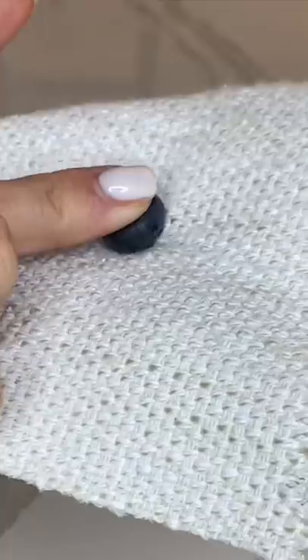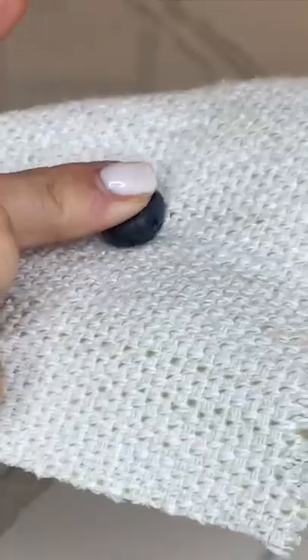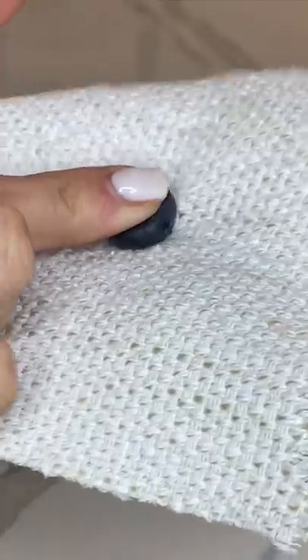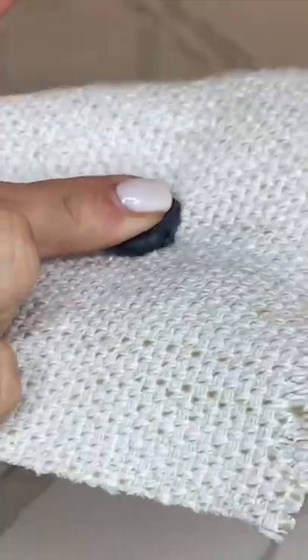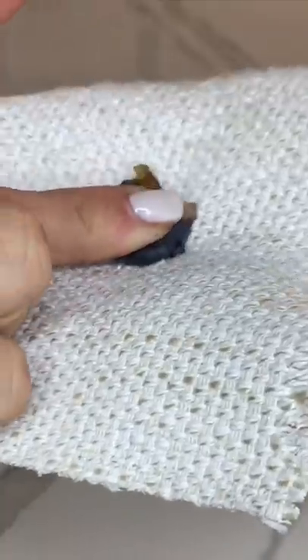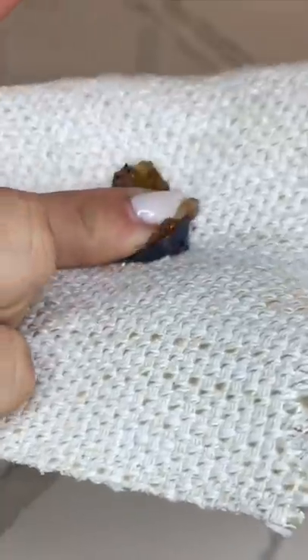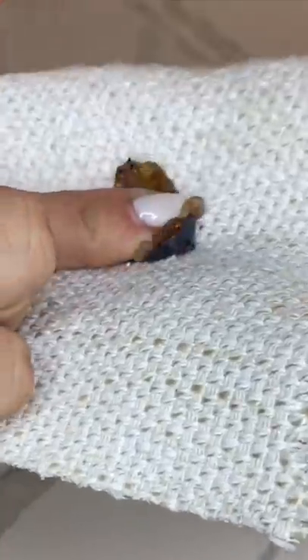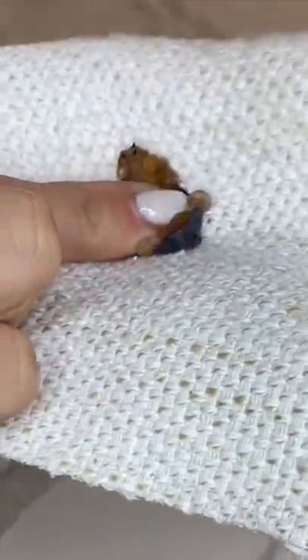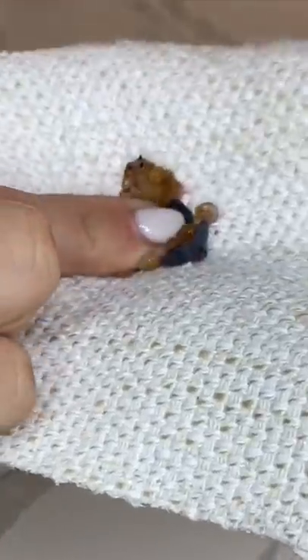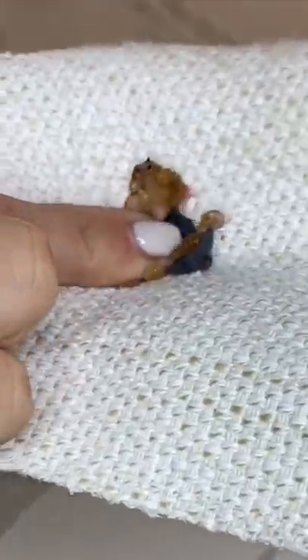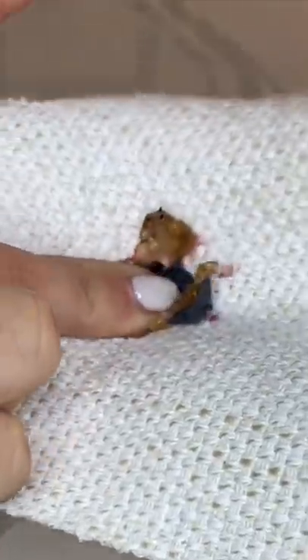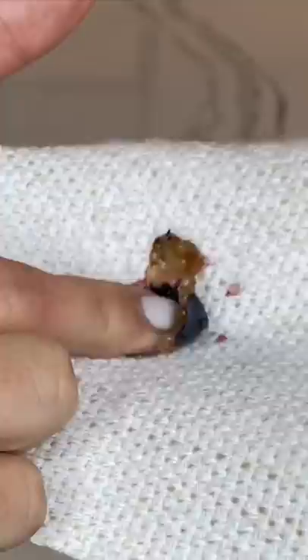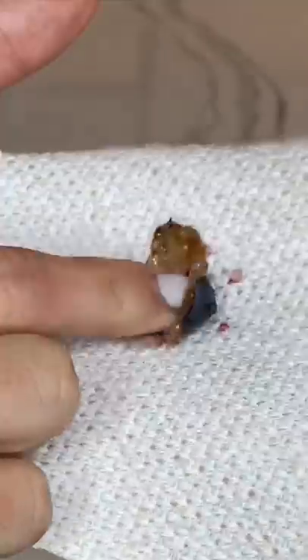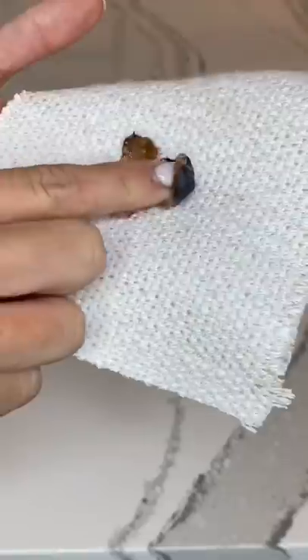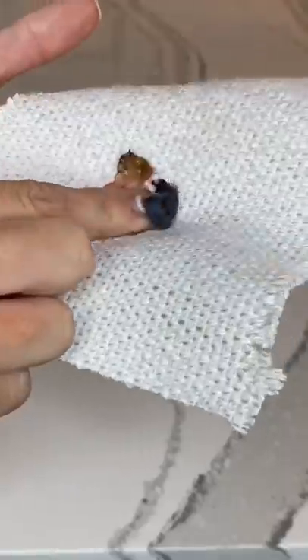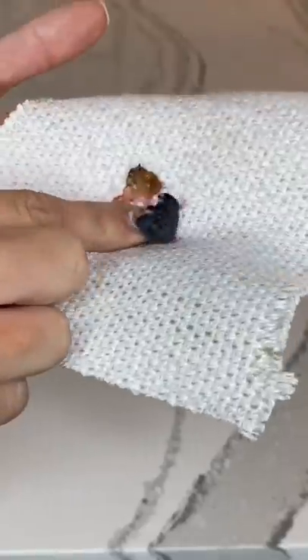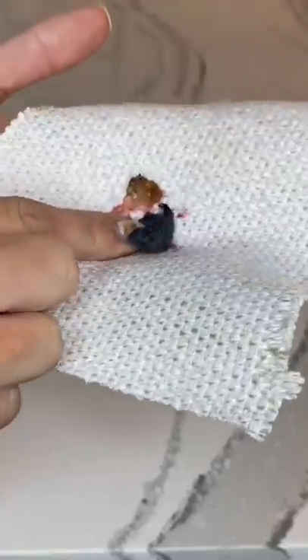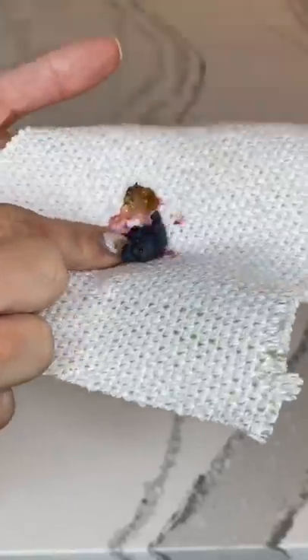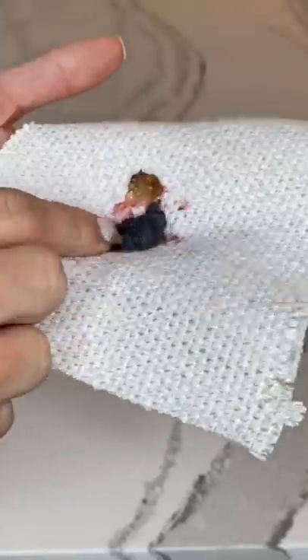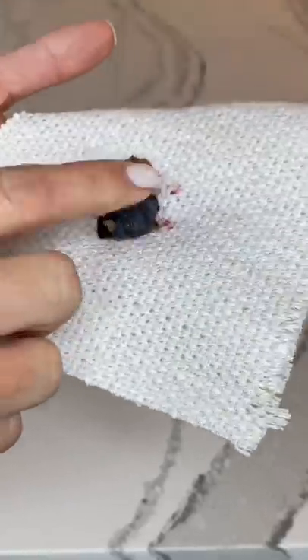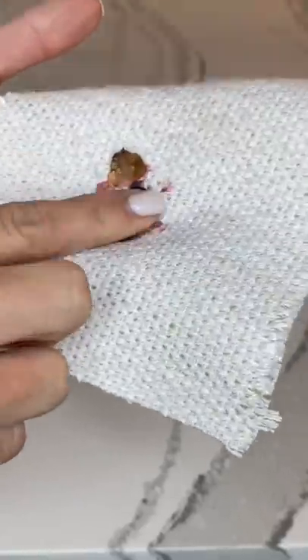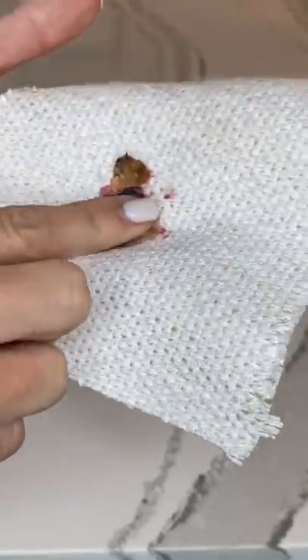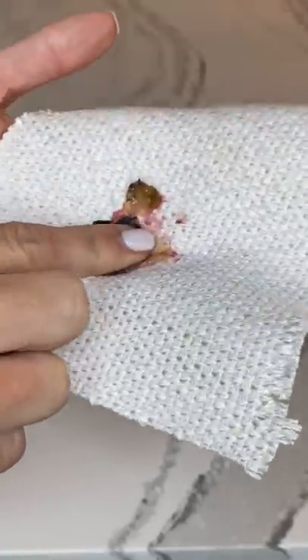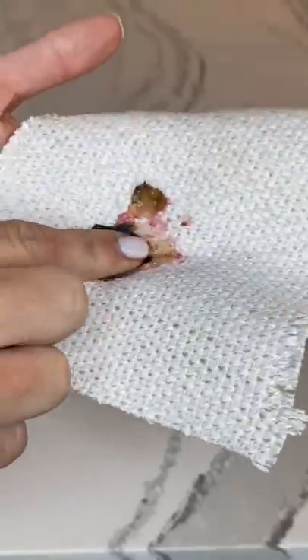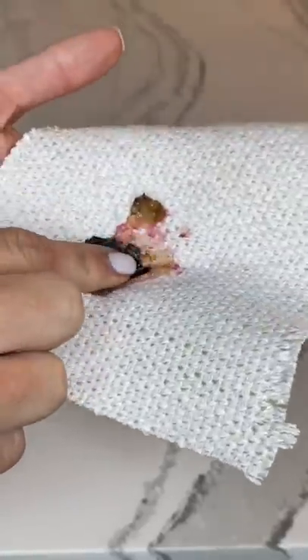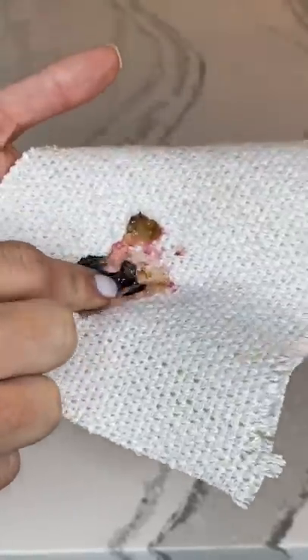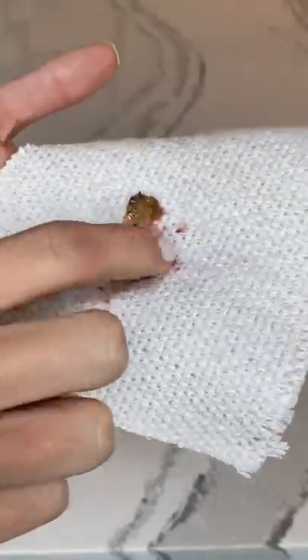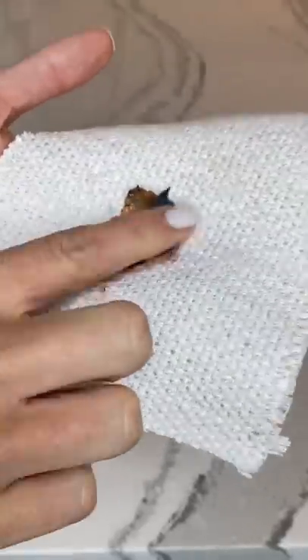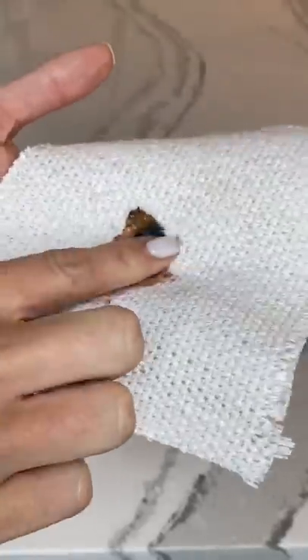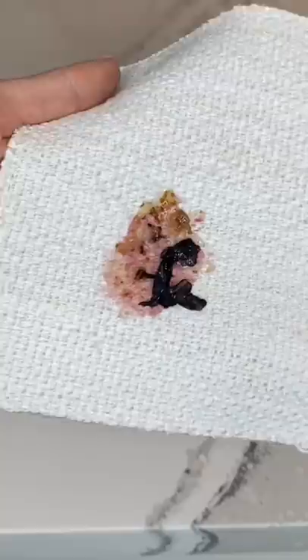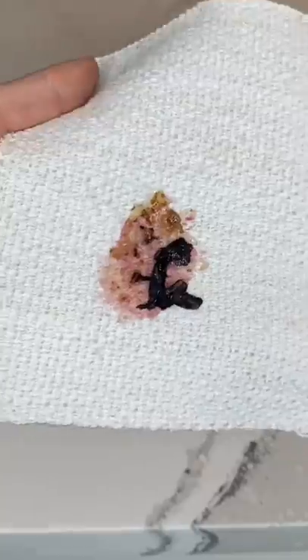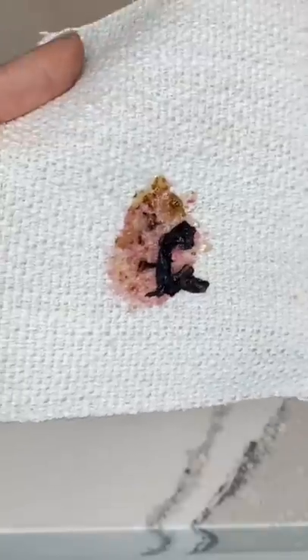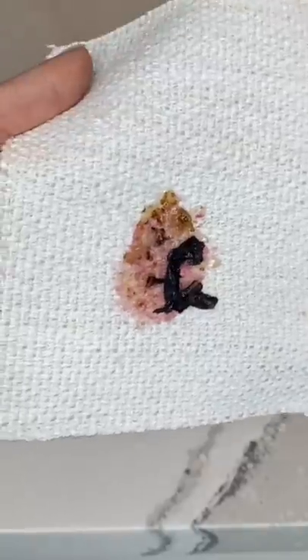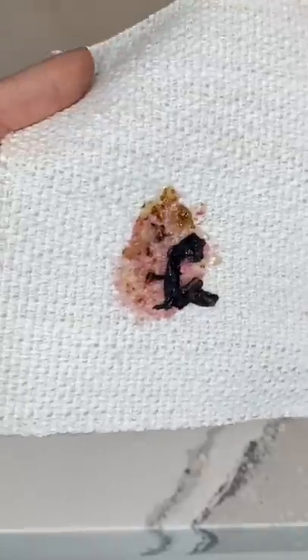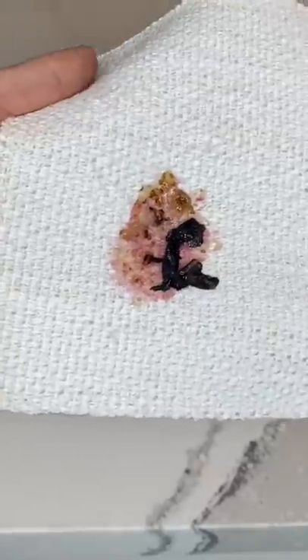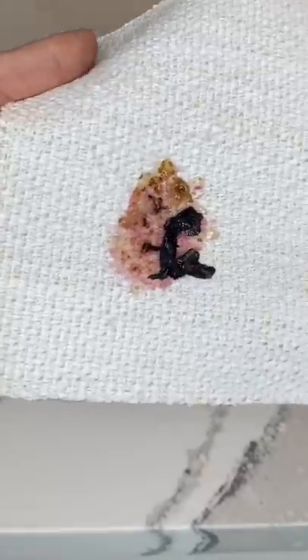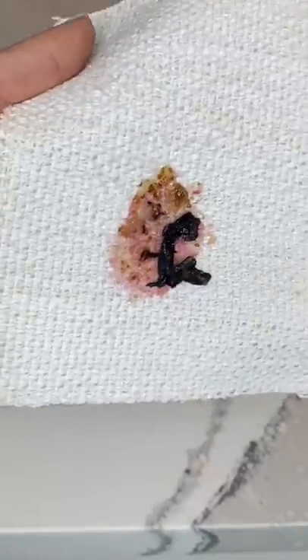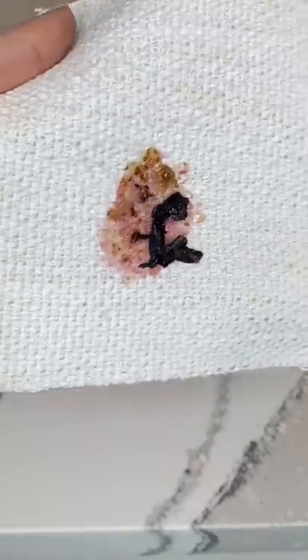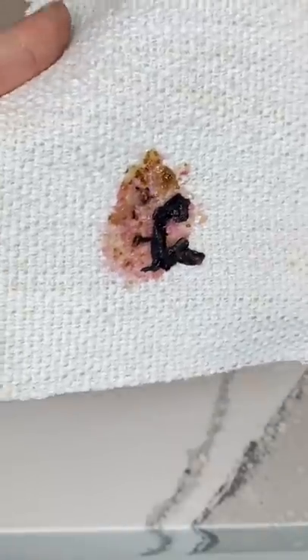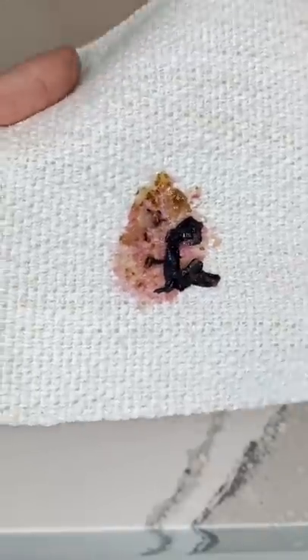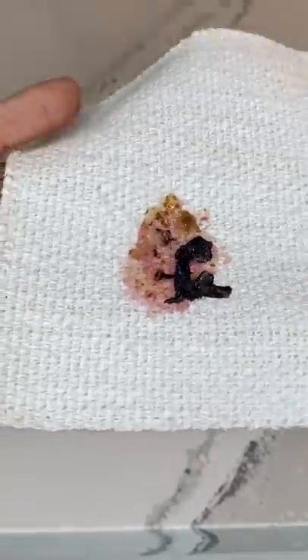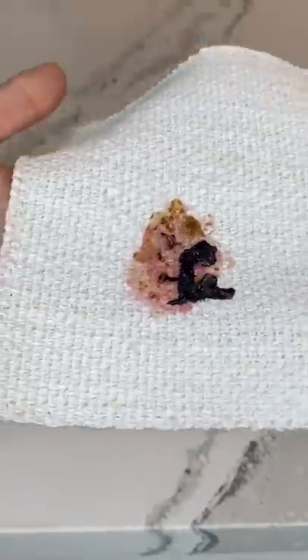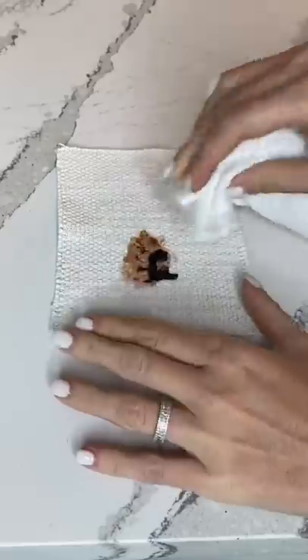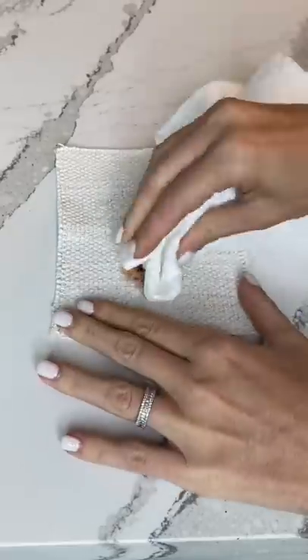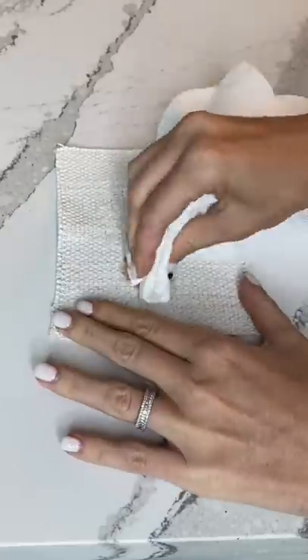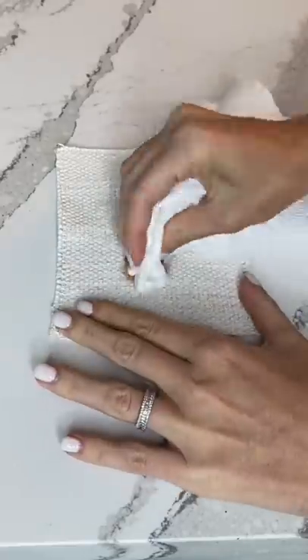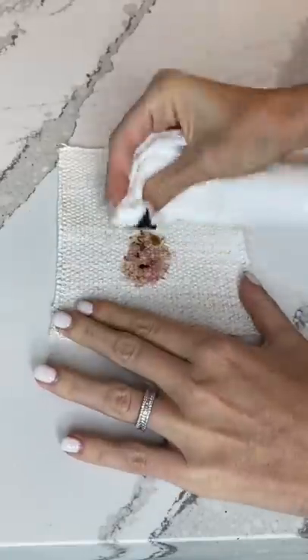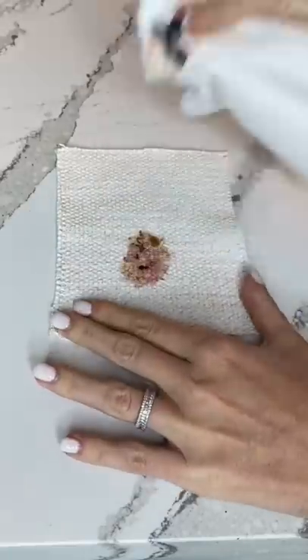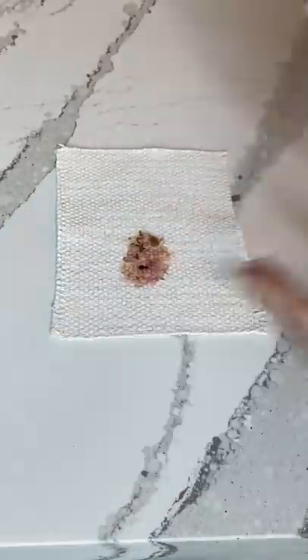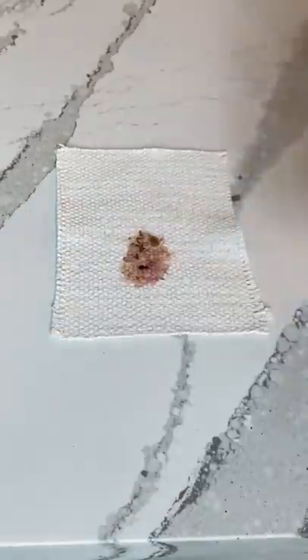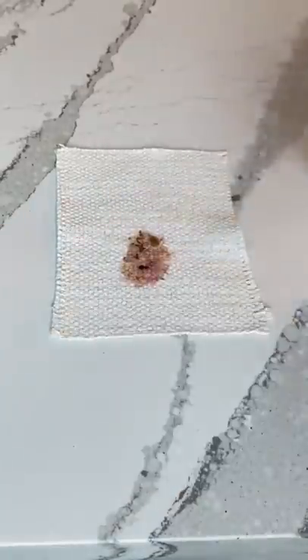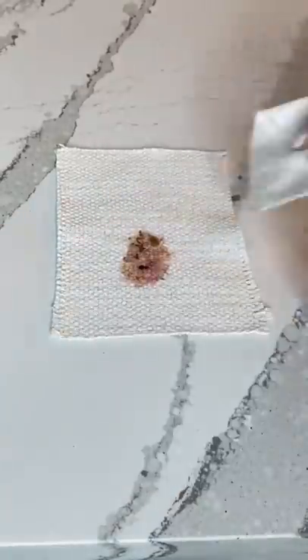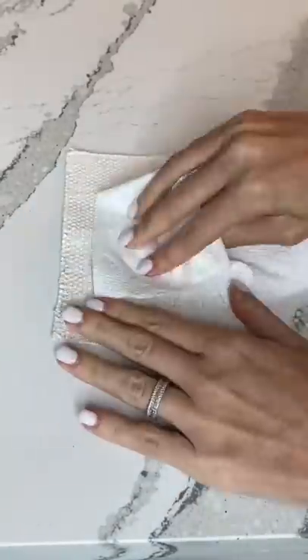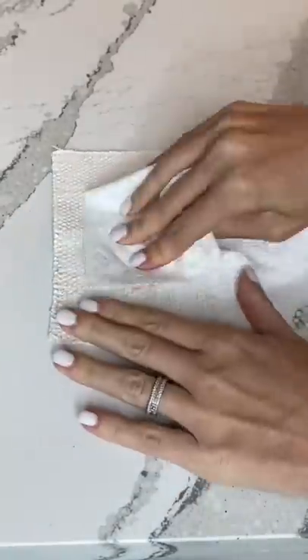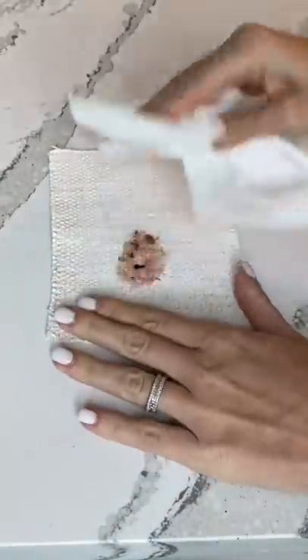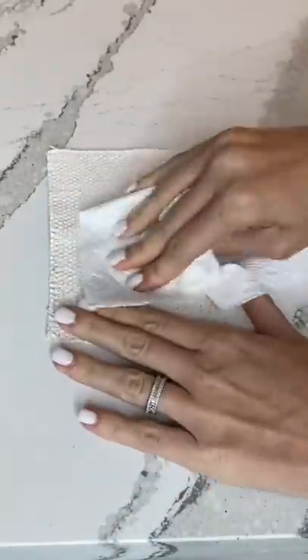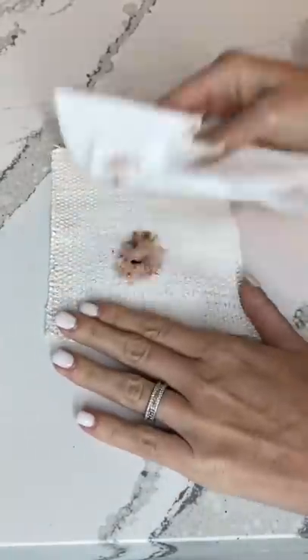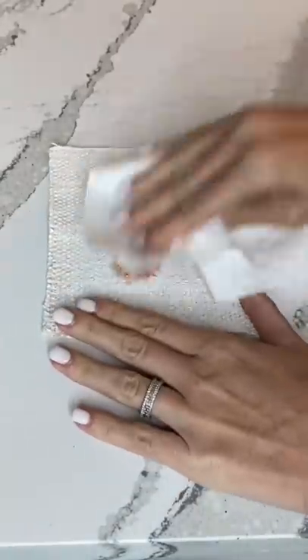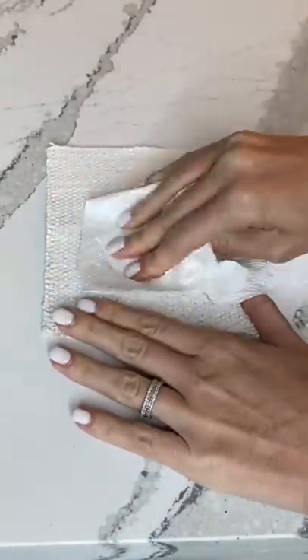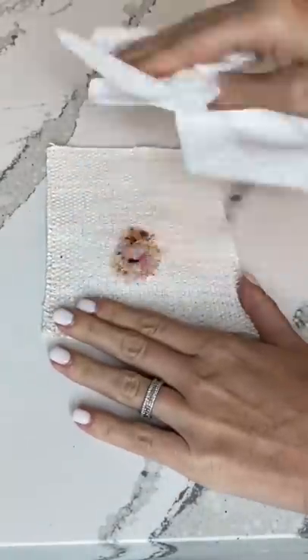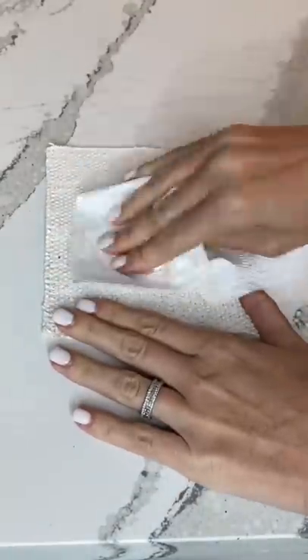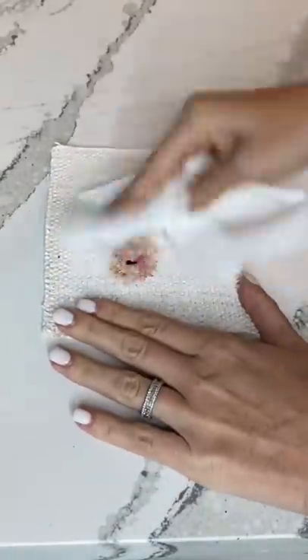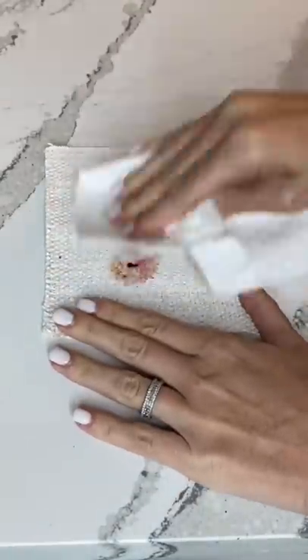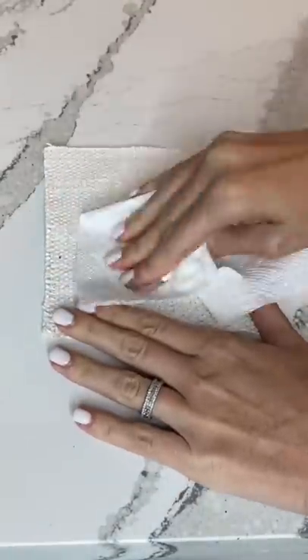I smushed a blueberry onto the couch fabric sample and the blueberry instantly seeped into the fabric. I started off by removing any extra pieces of the blueberry.